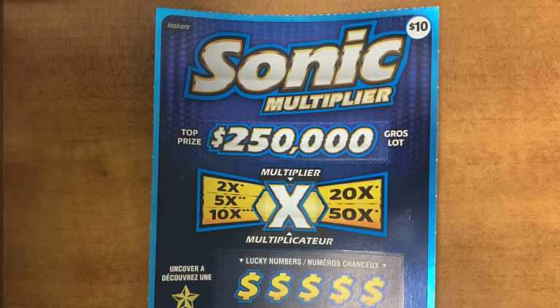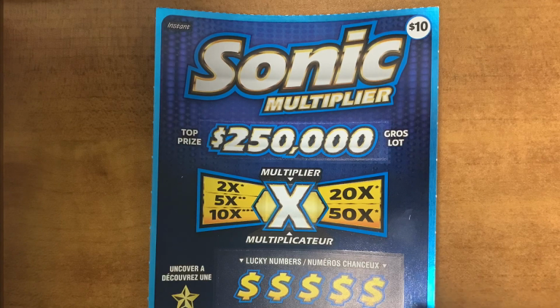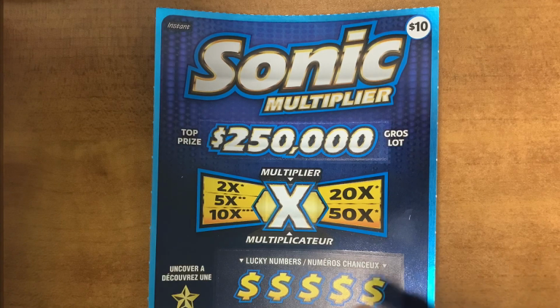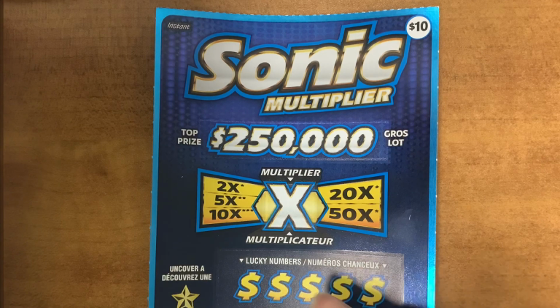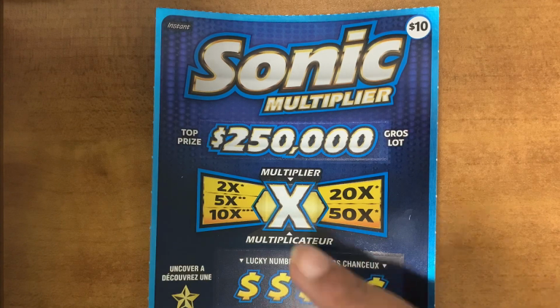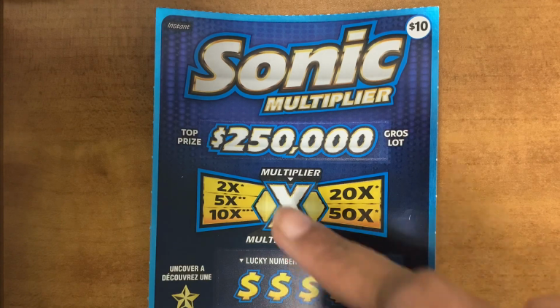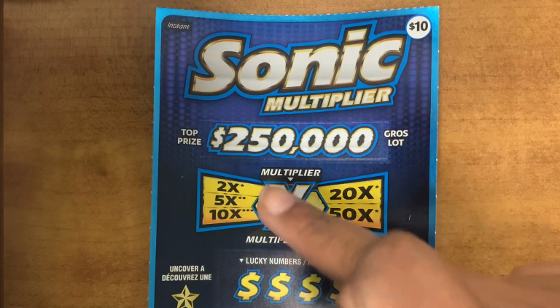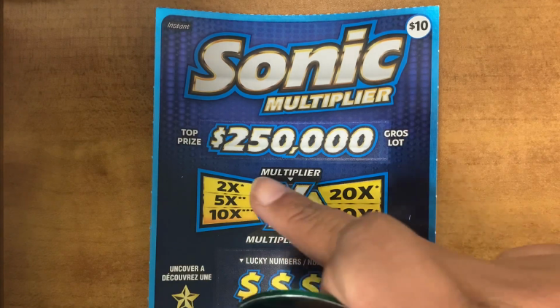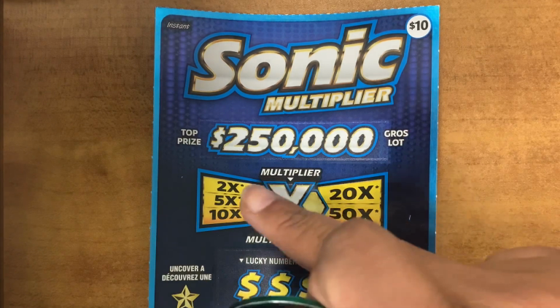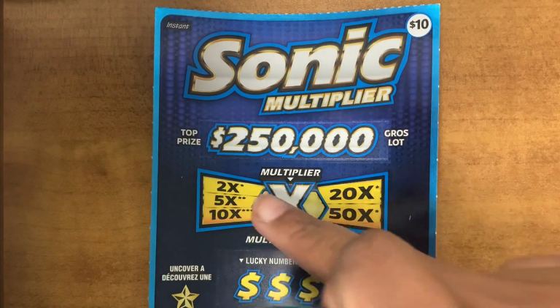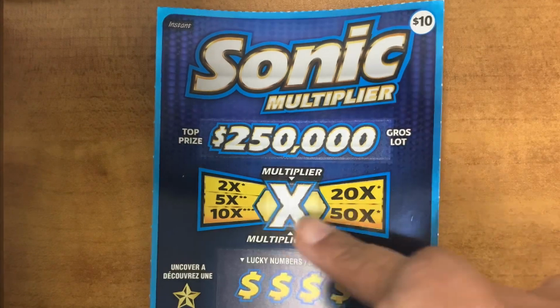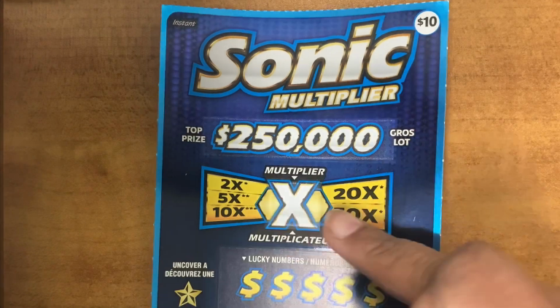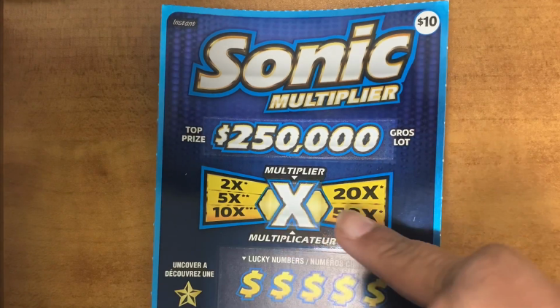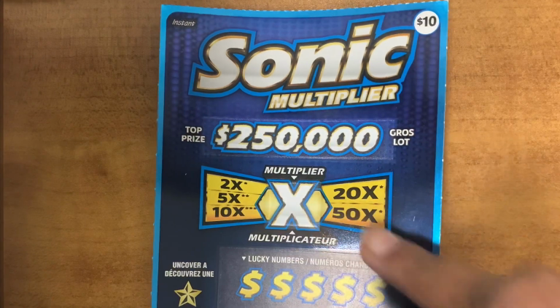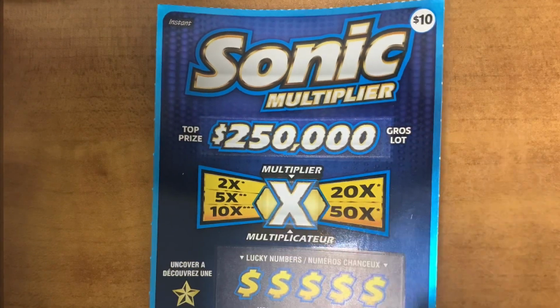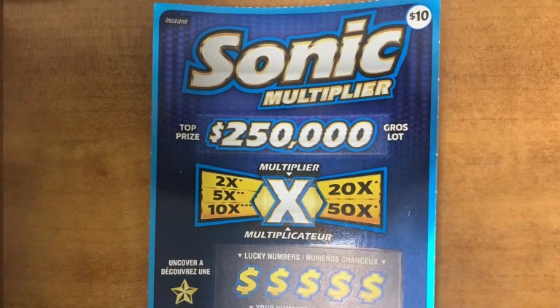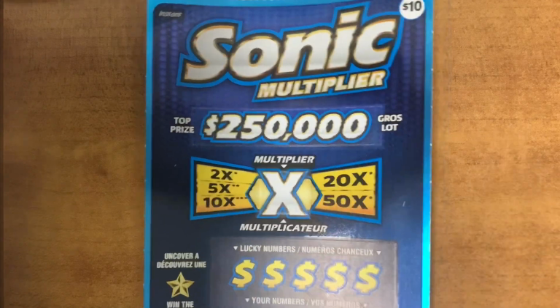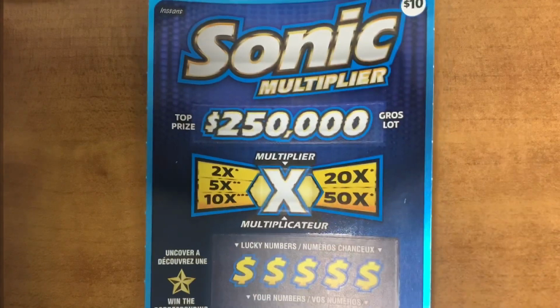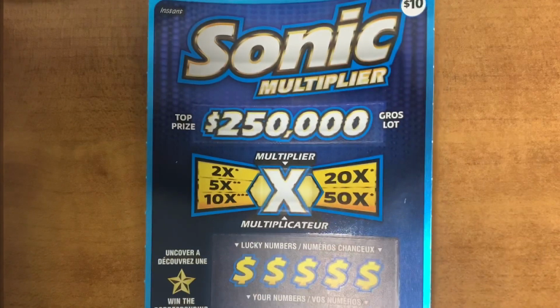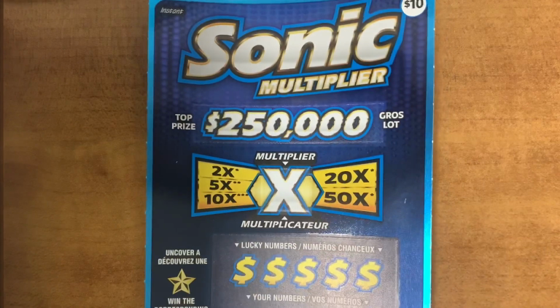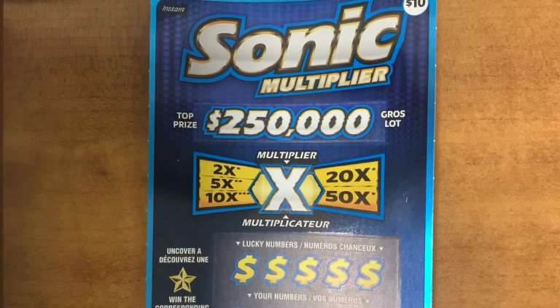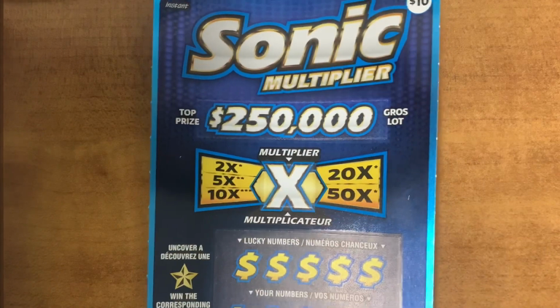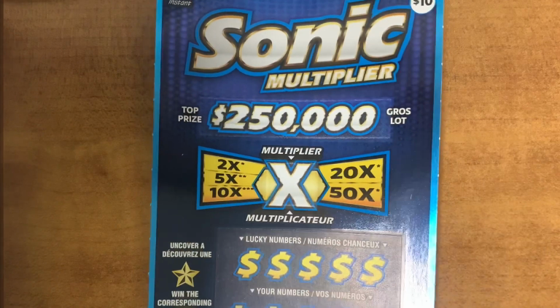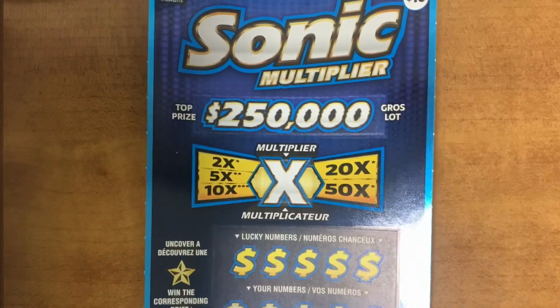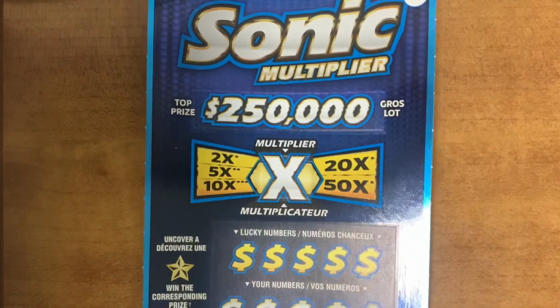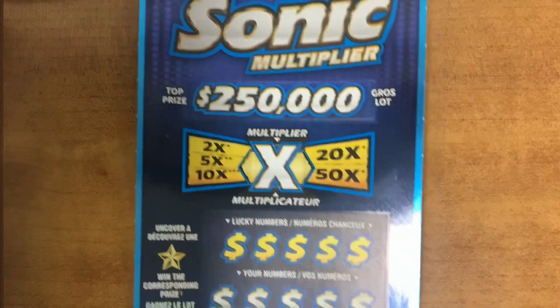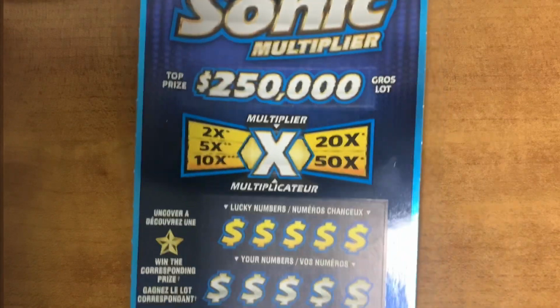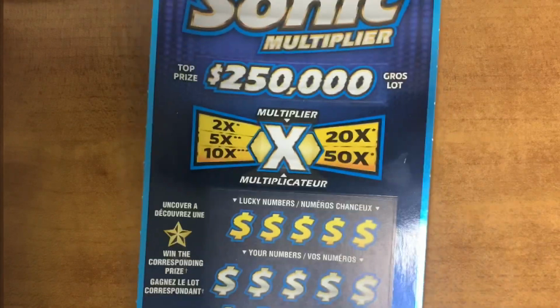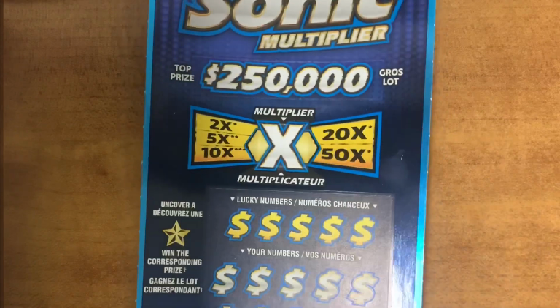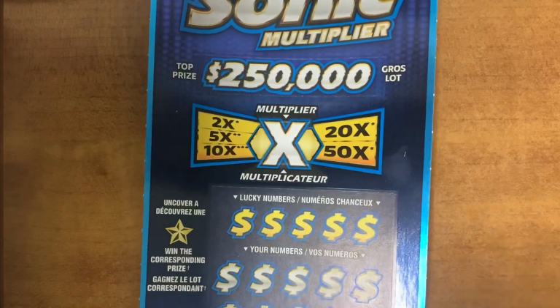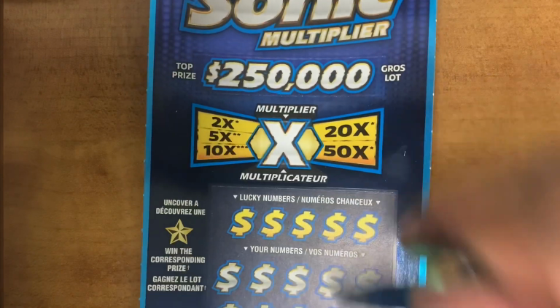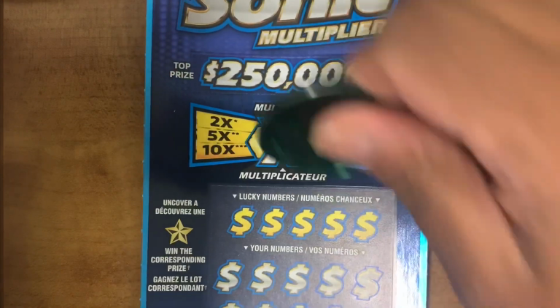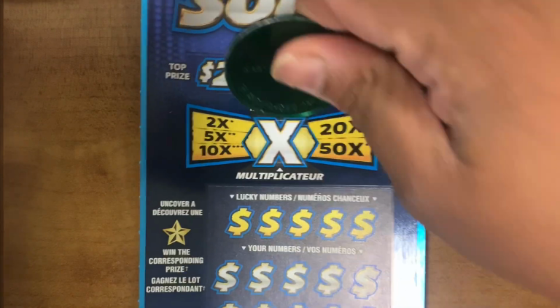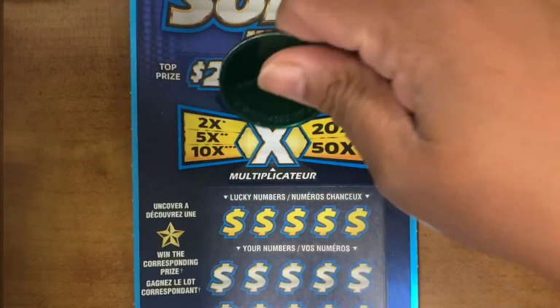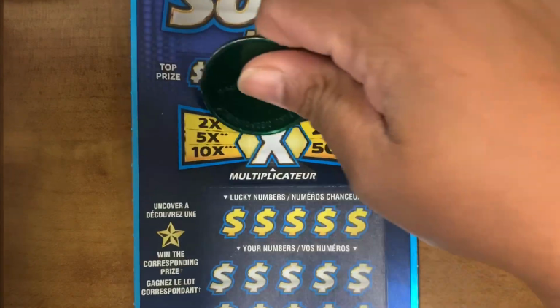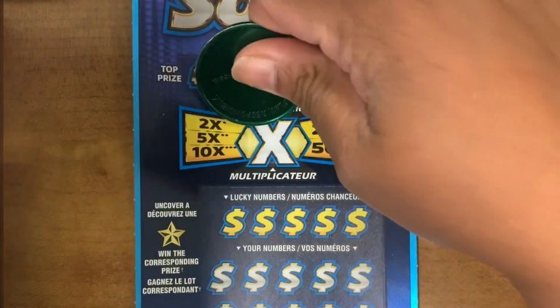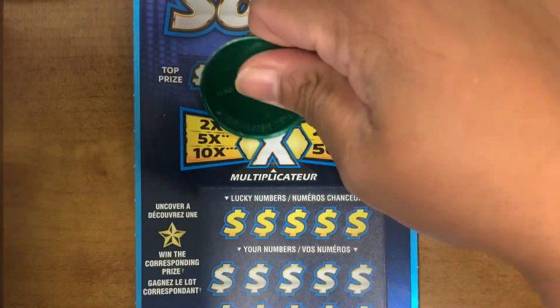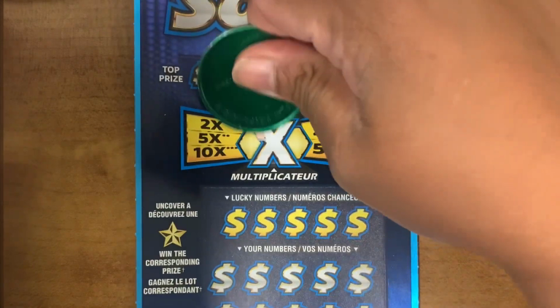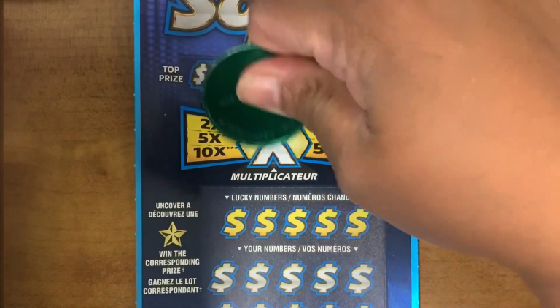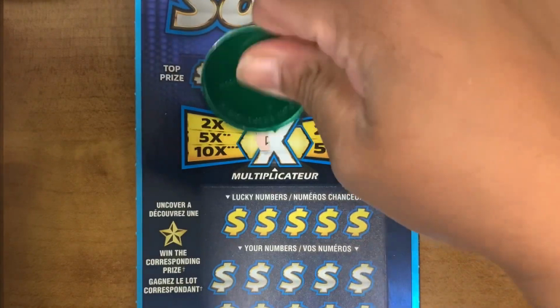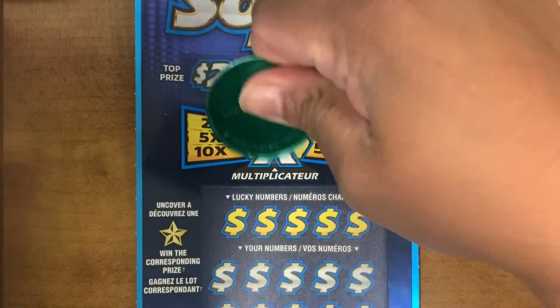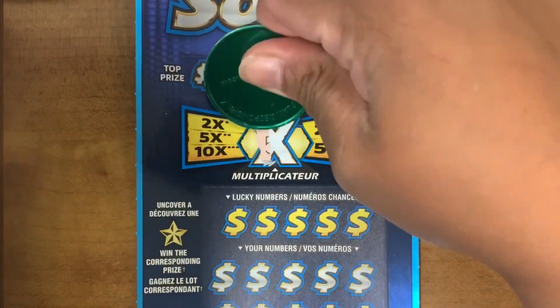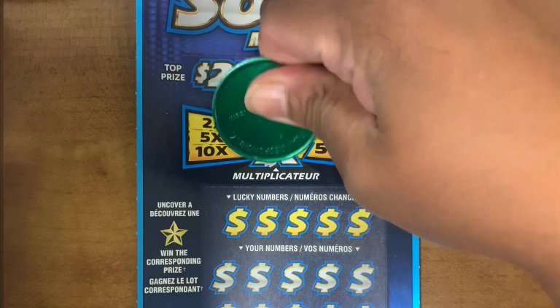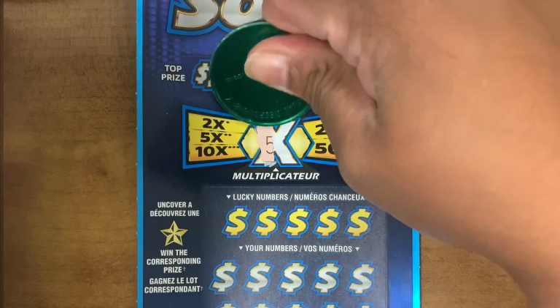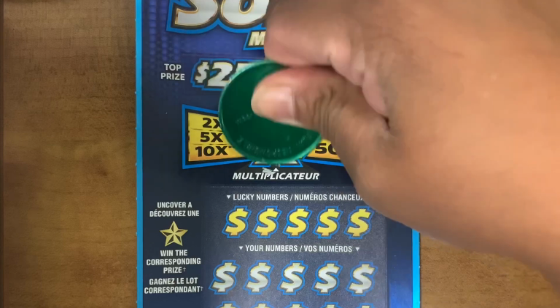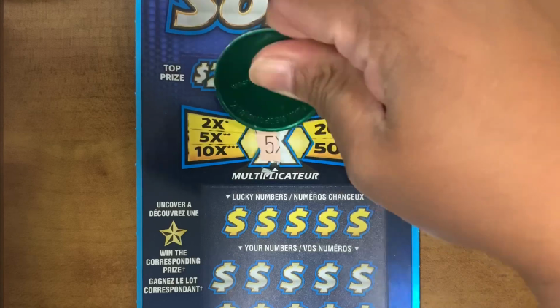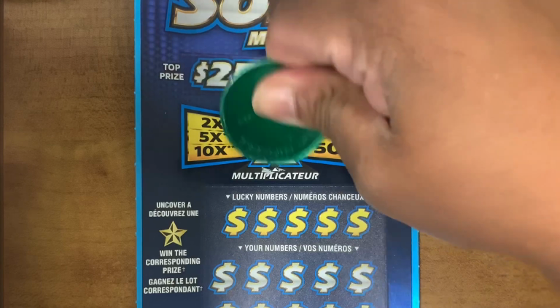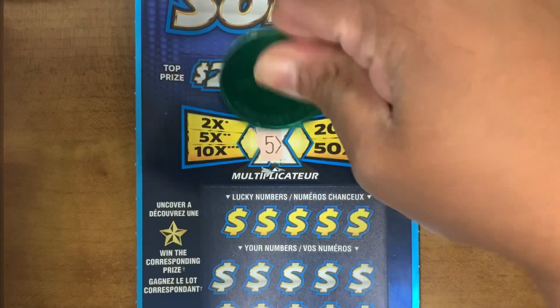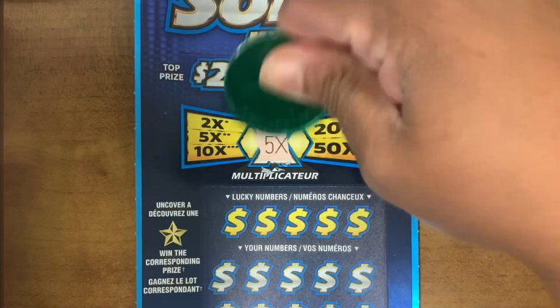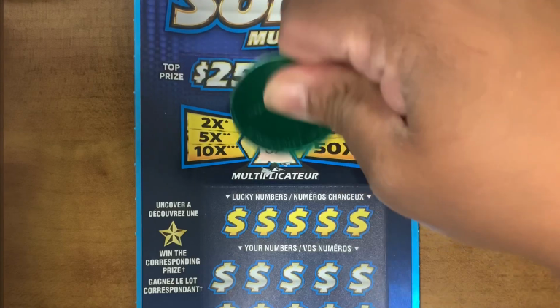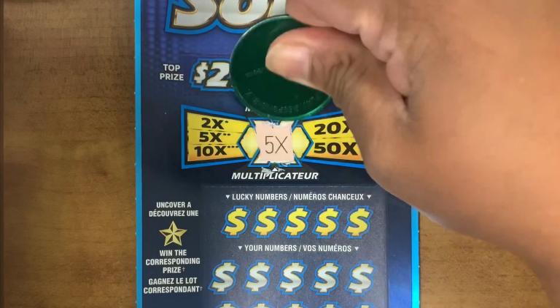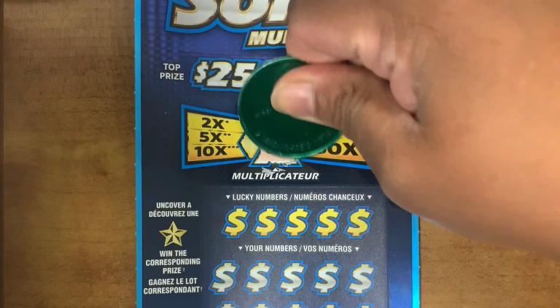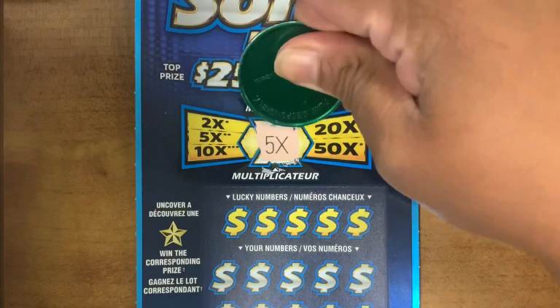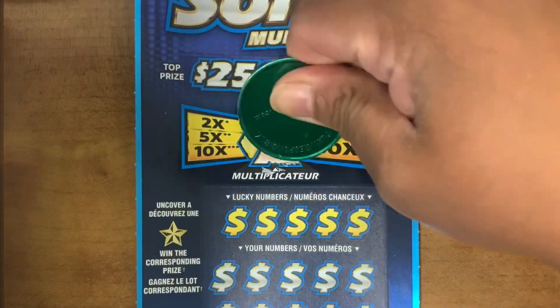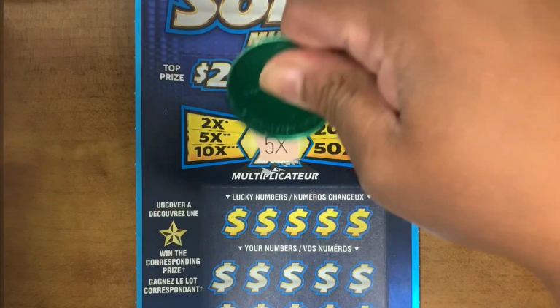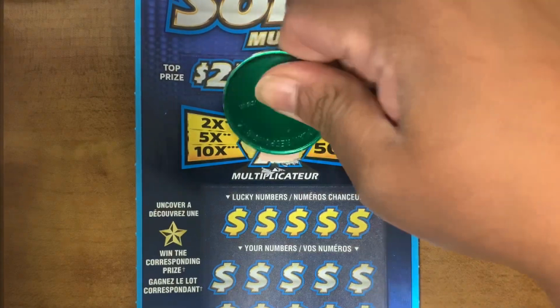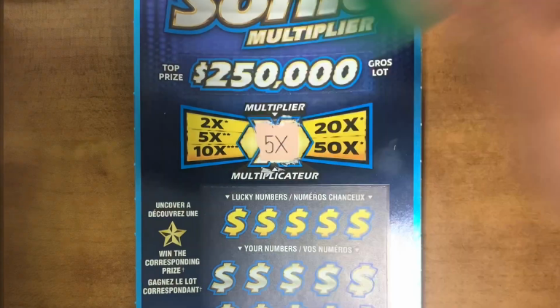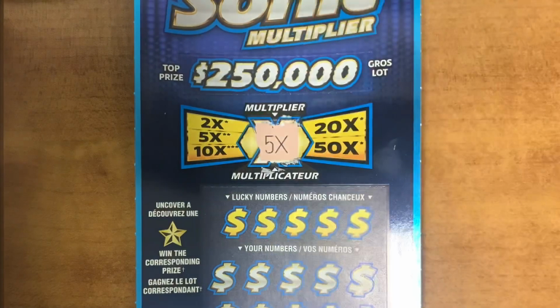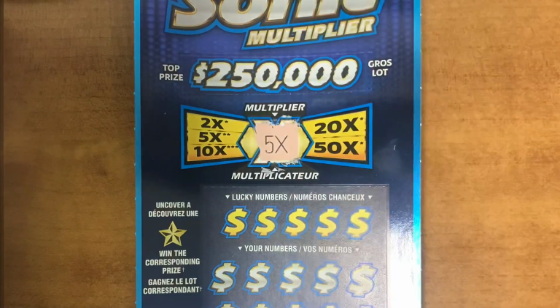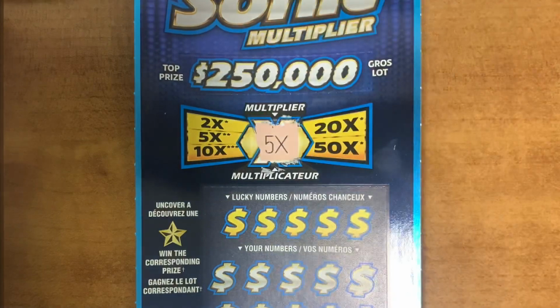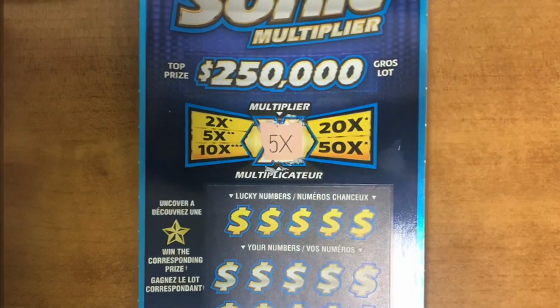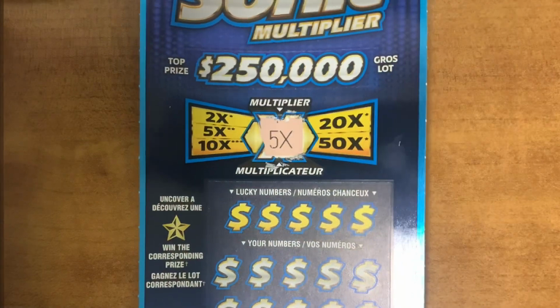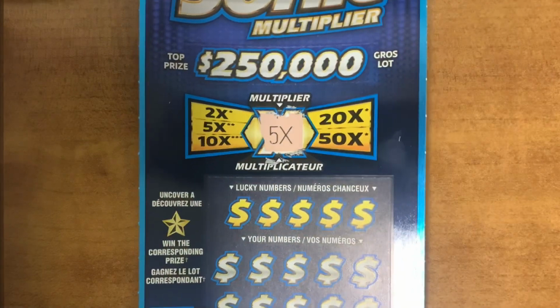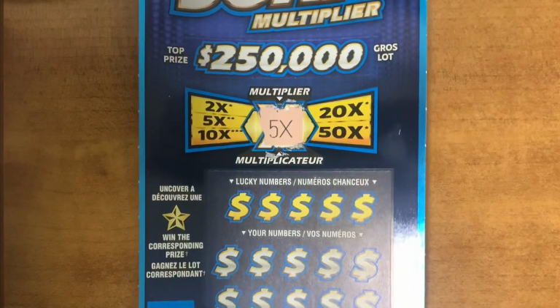Here's your multiplier — let's see what it is. Five times. Nice.